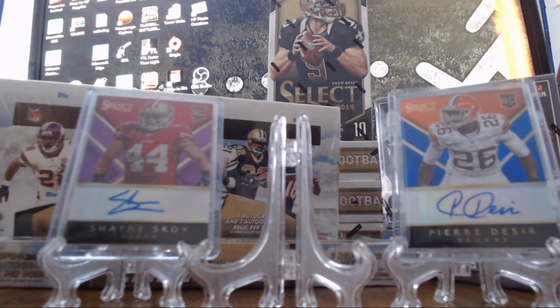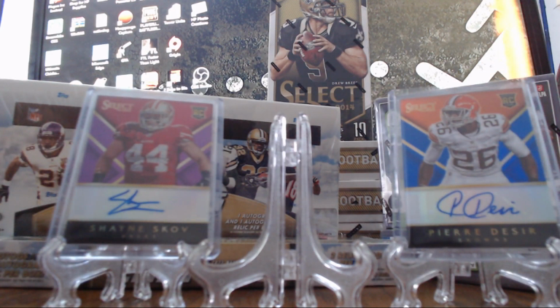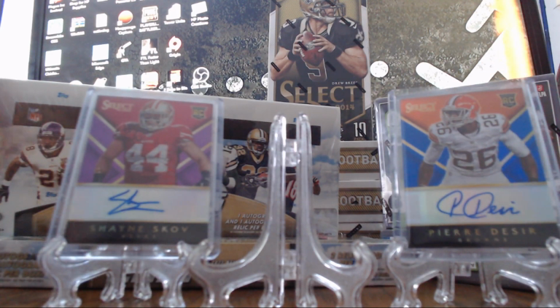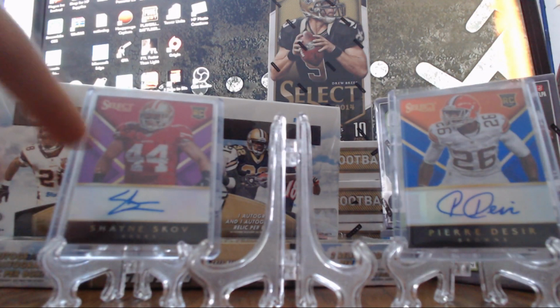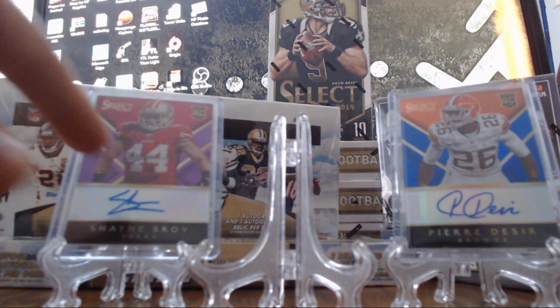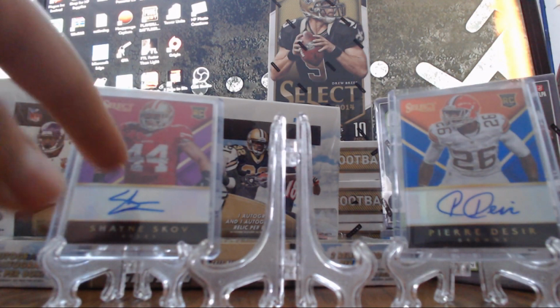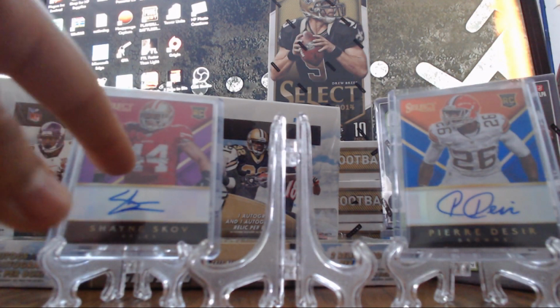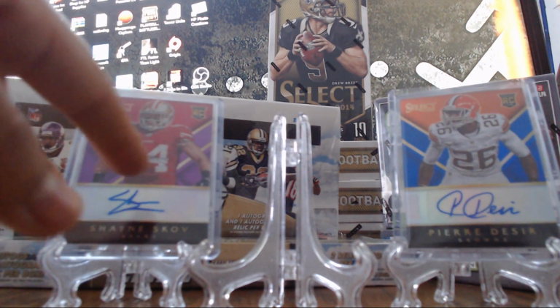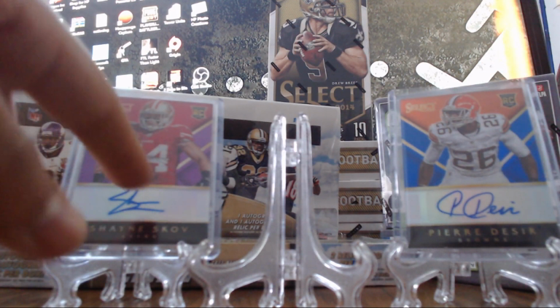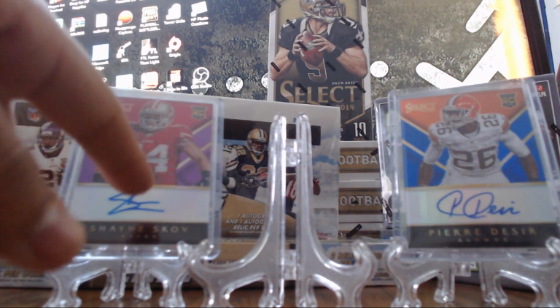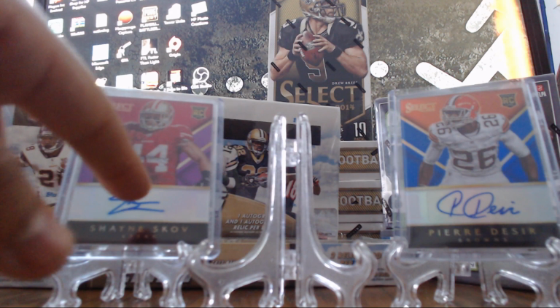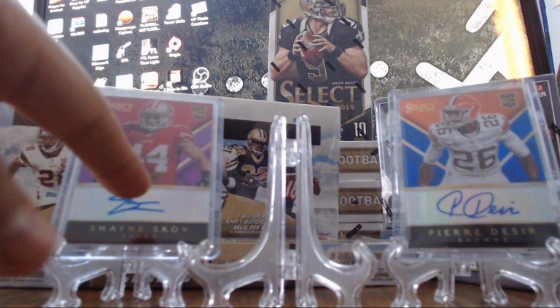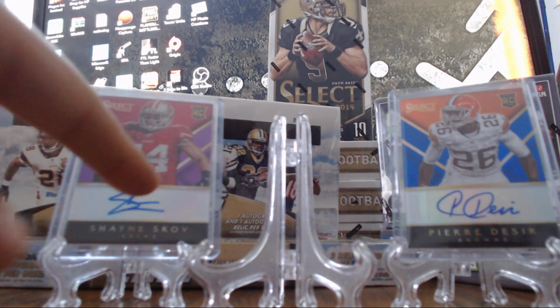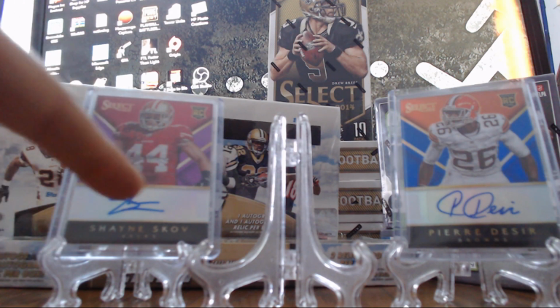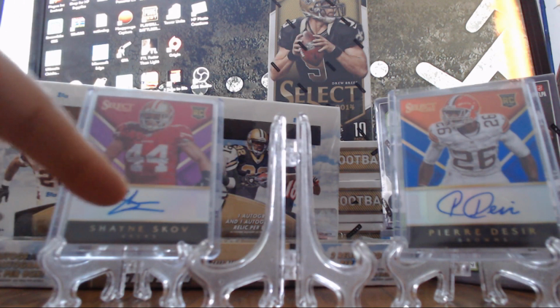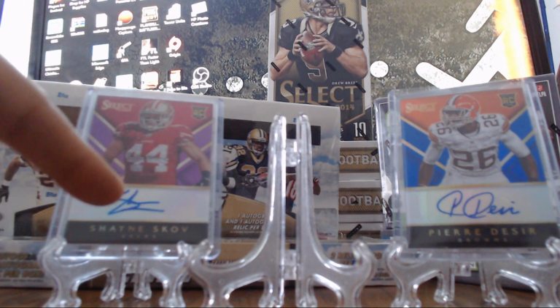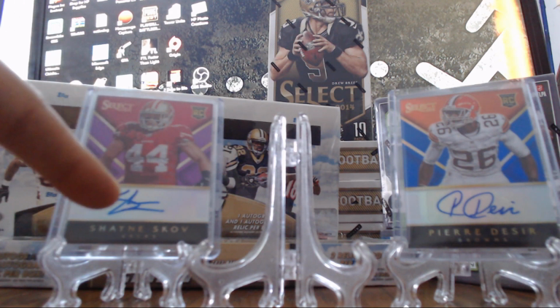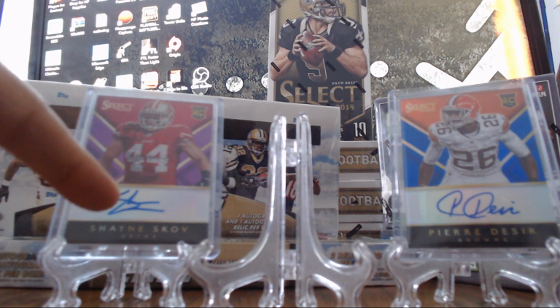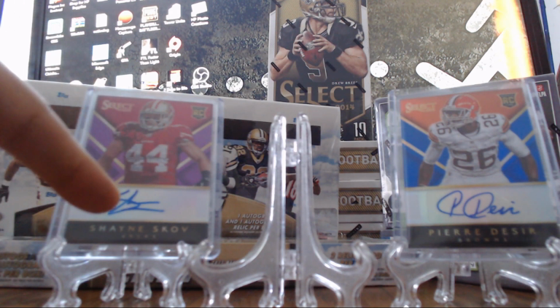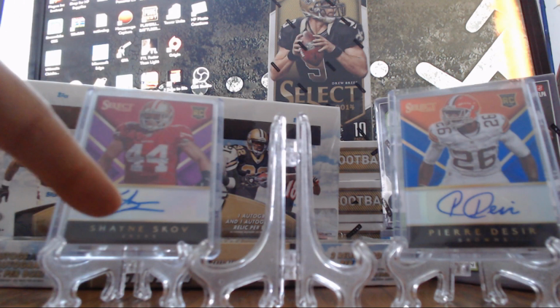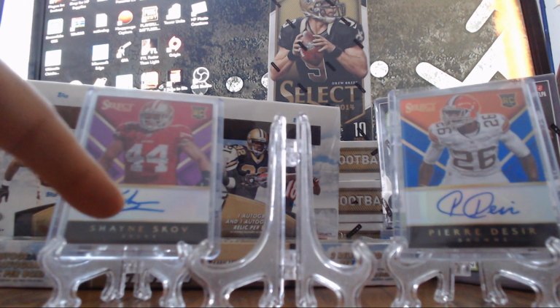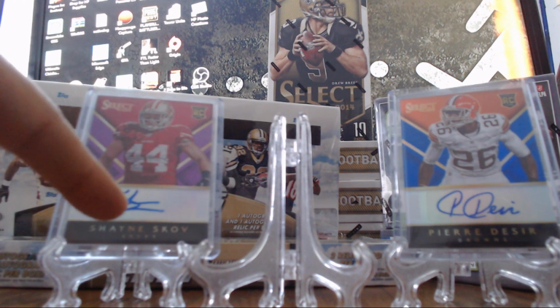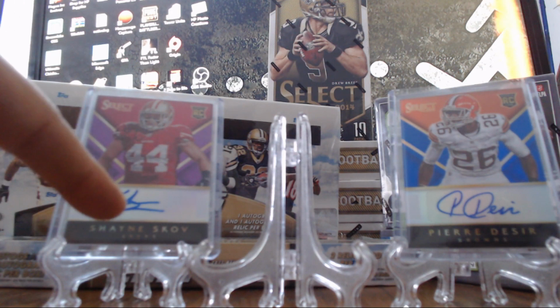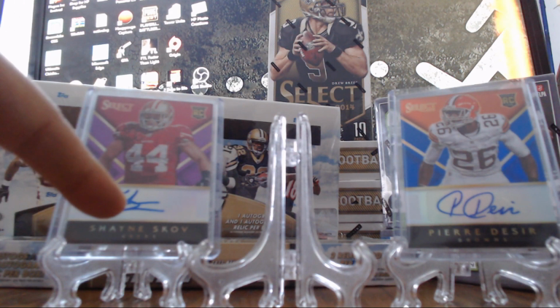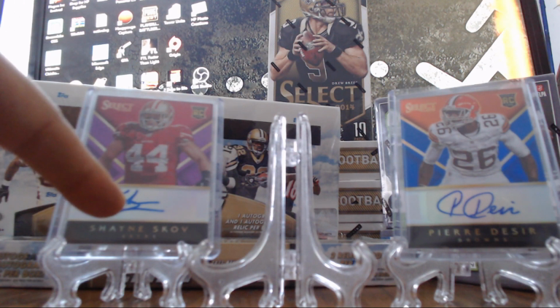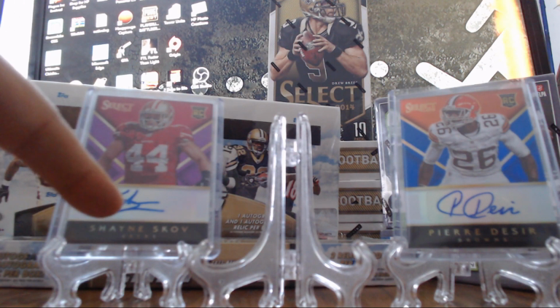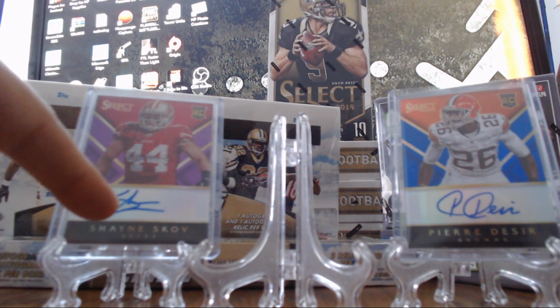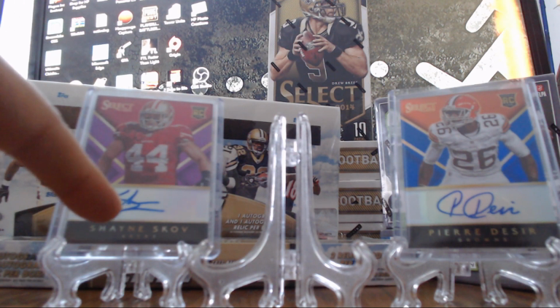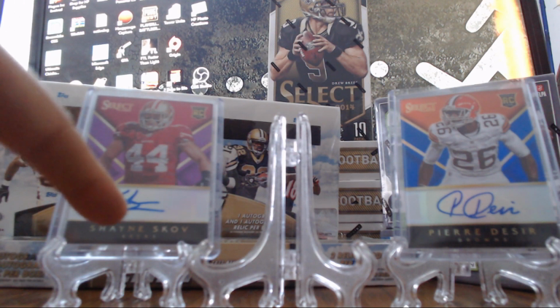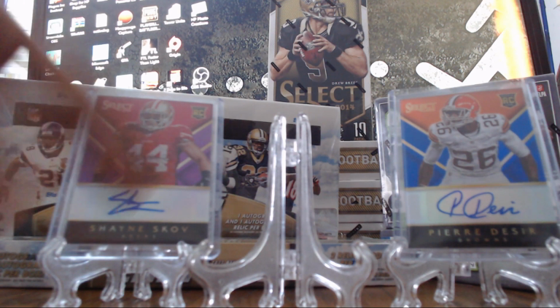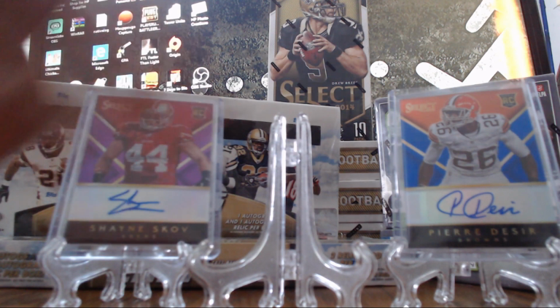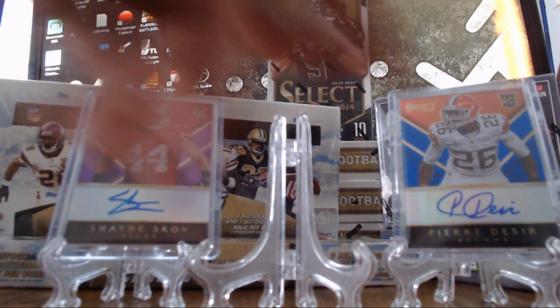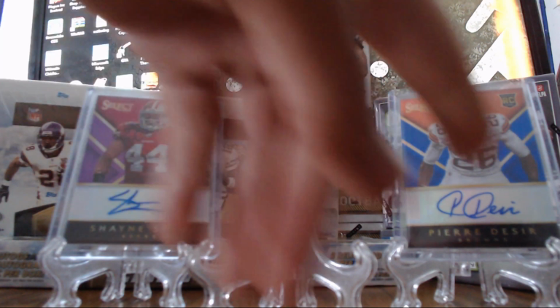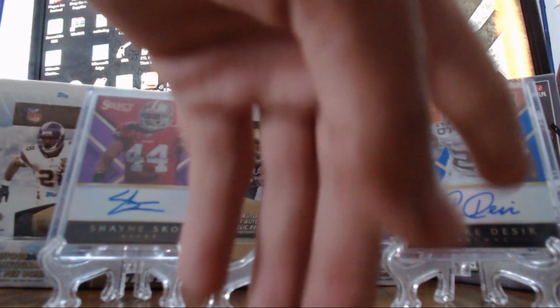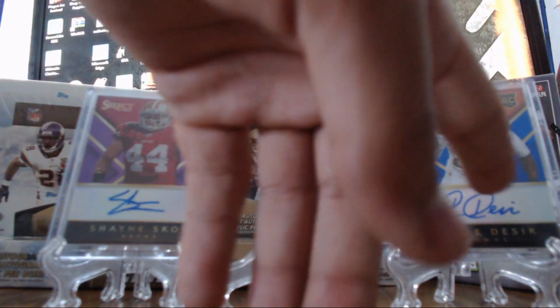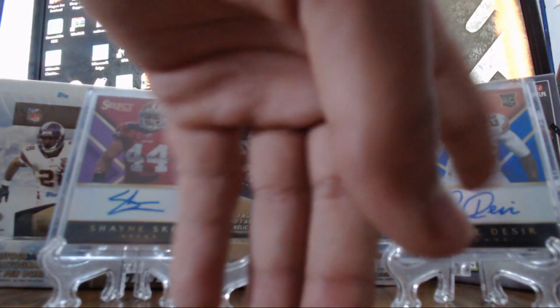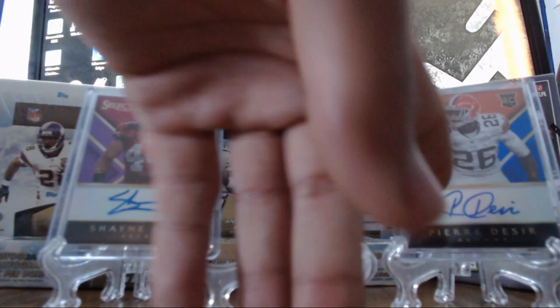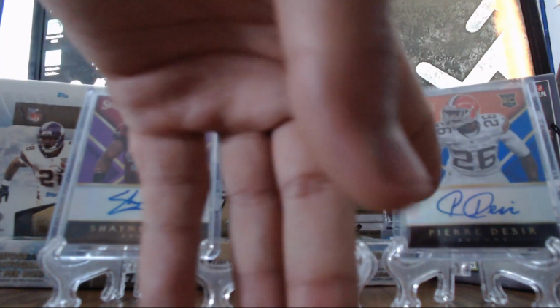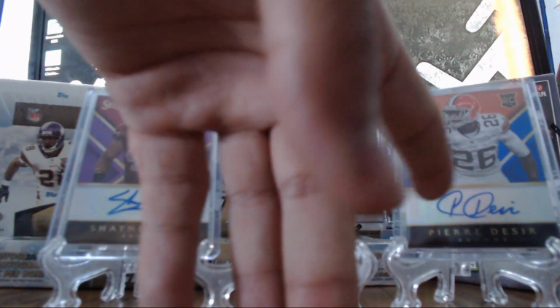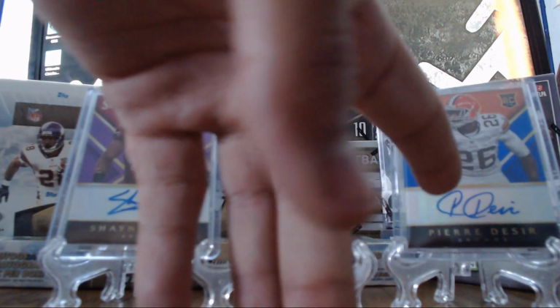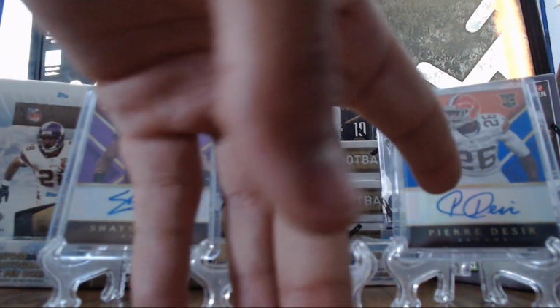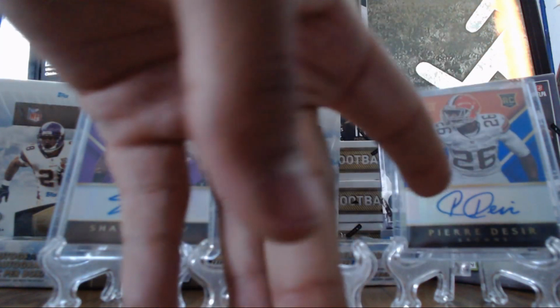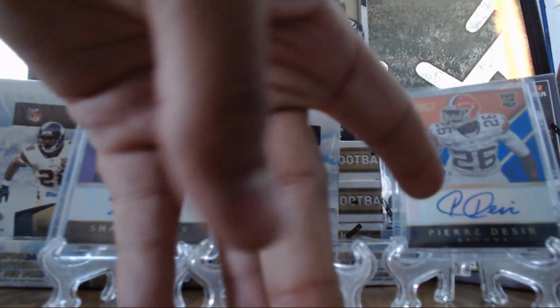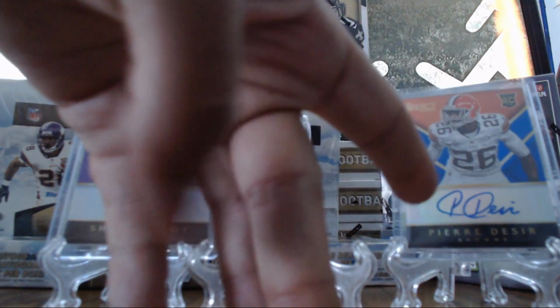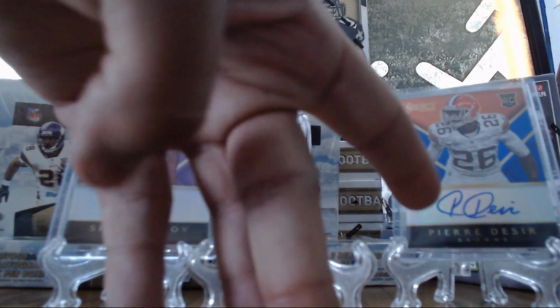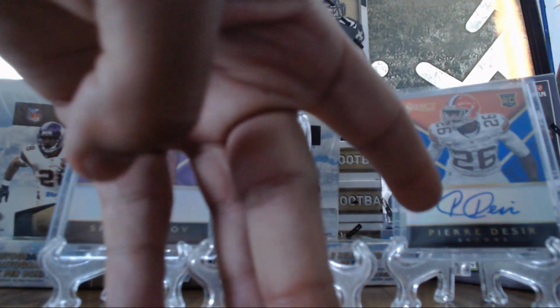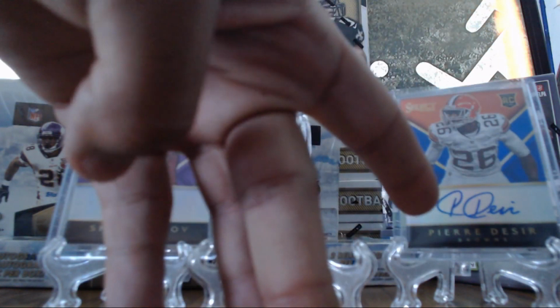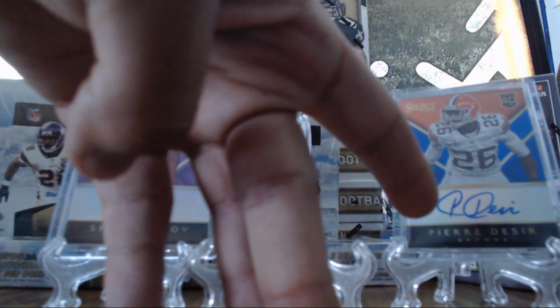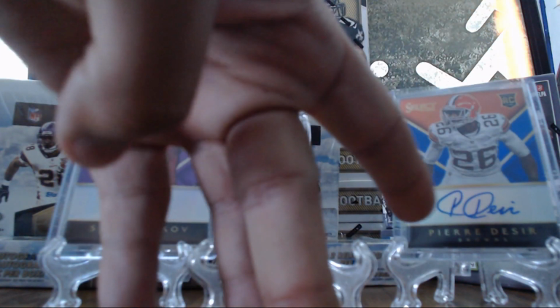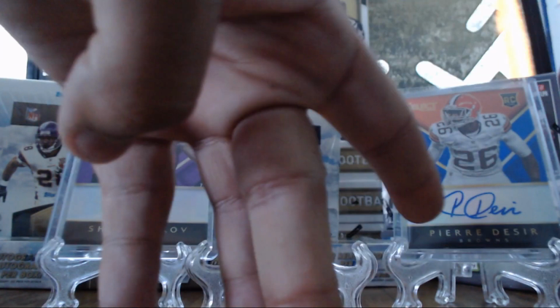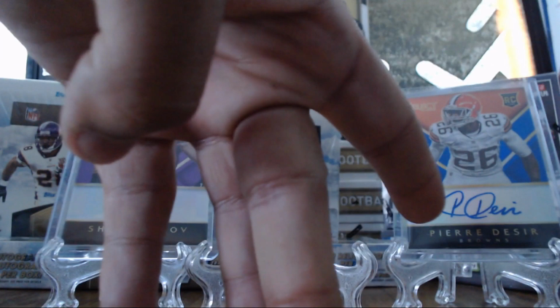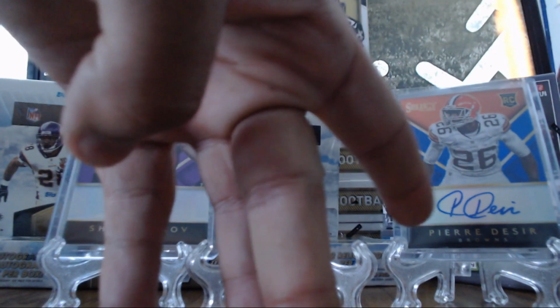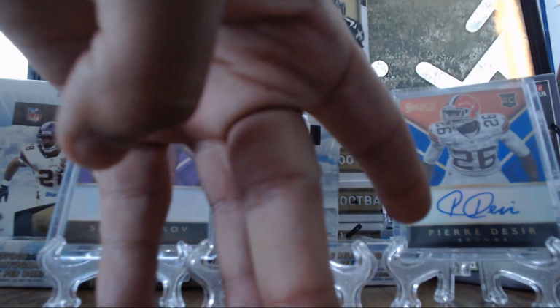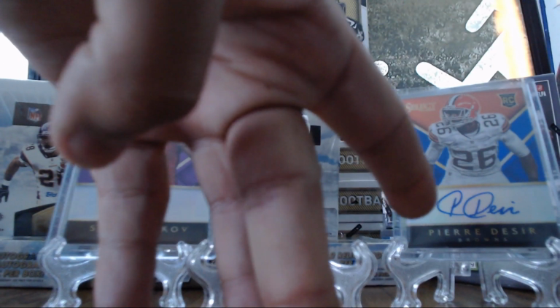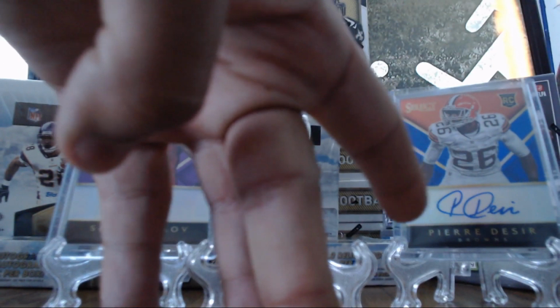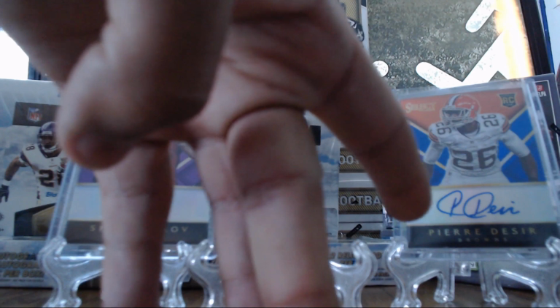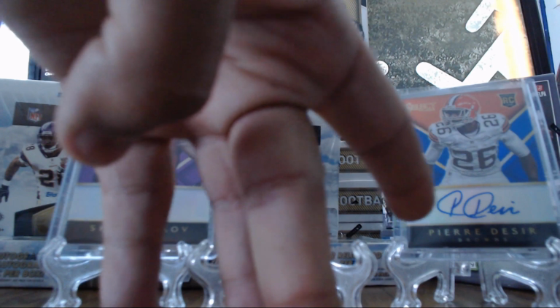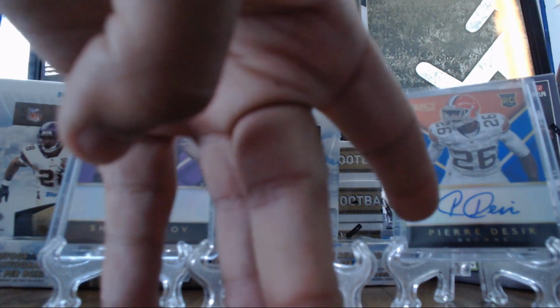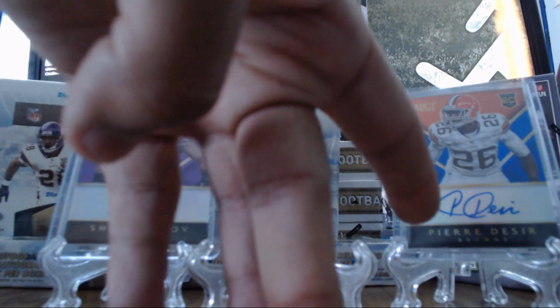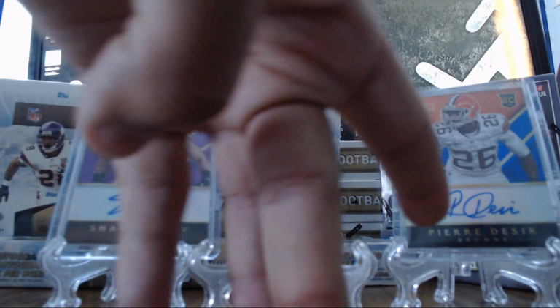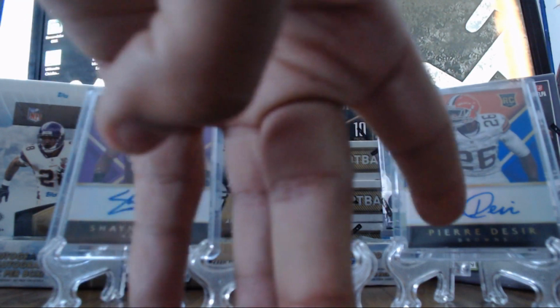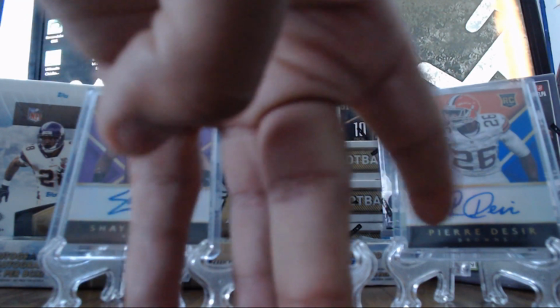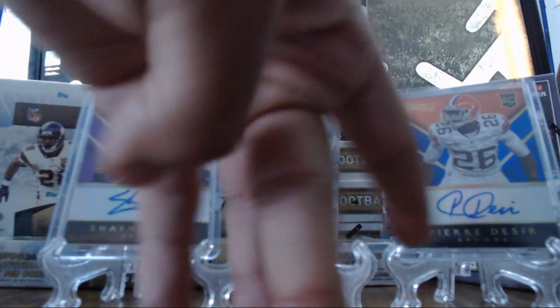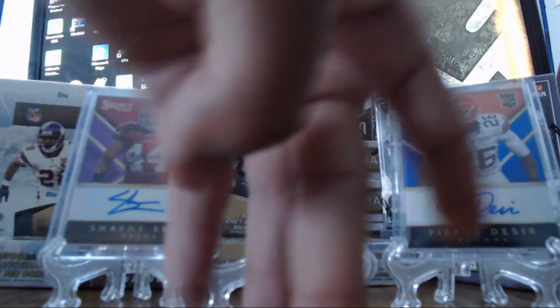This one here is the purple — it was numbered out of 15, and the blue one, which looks real nice, that was numbered out of 25.